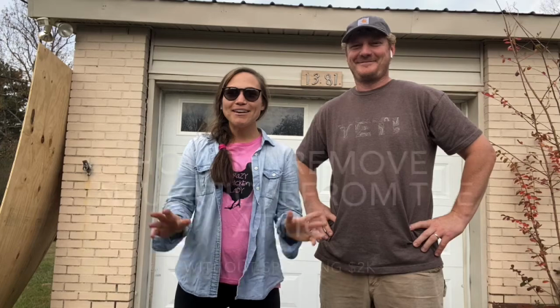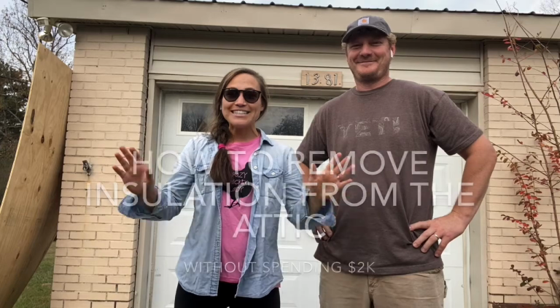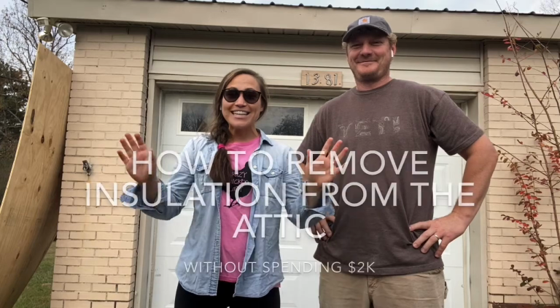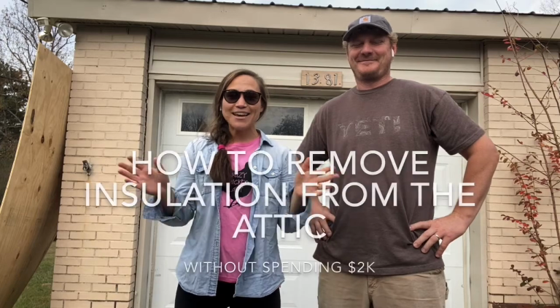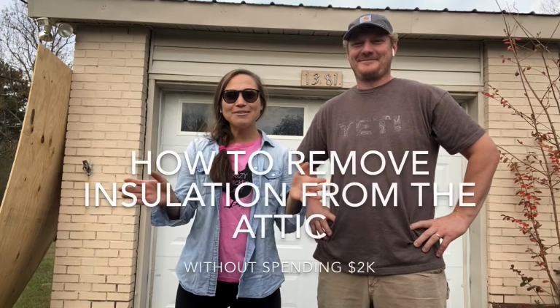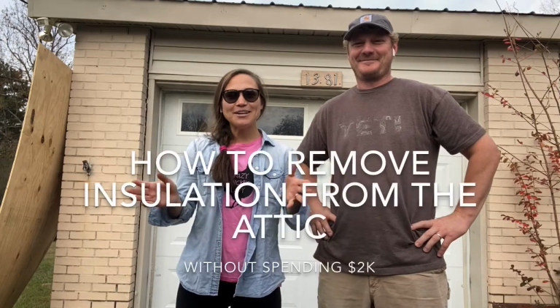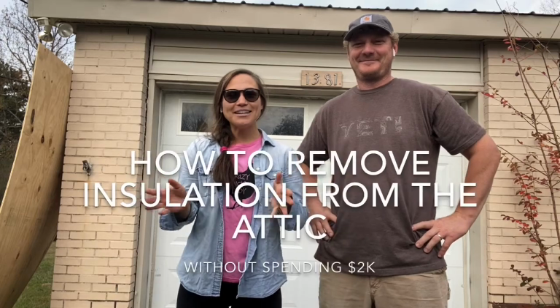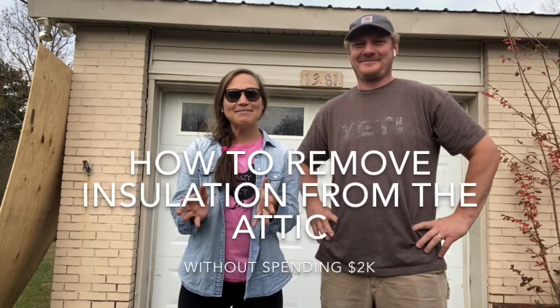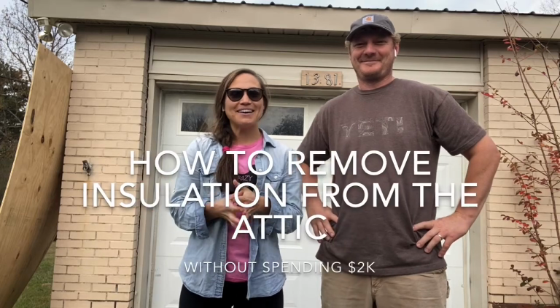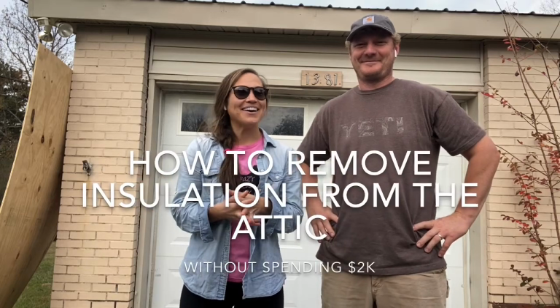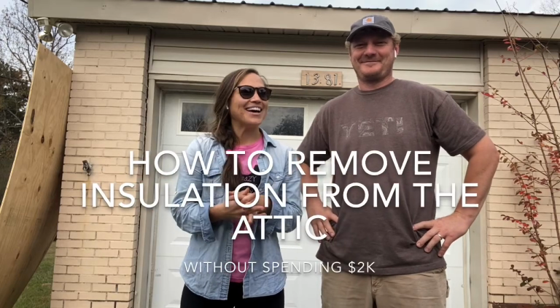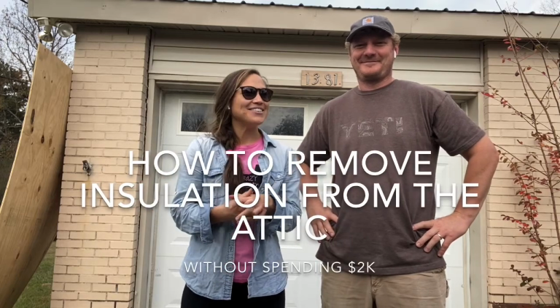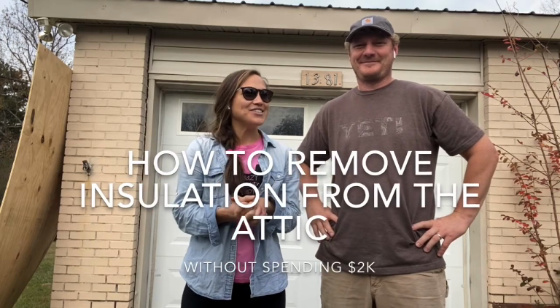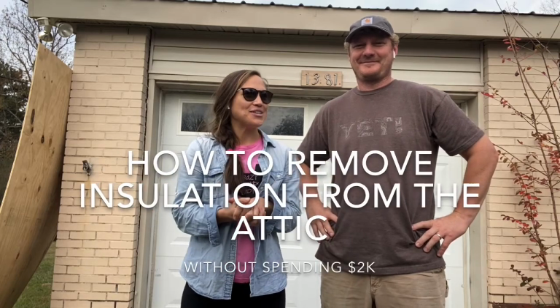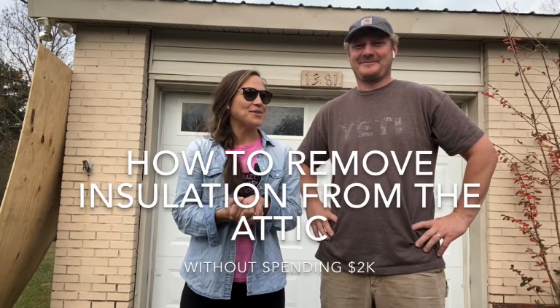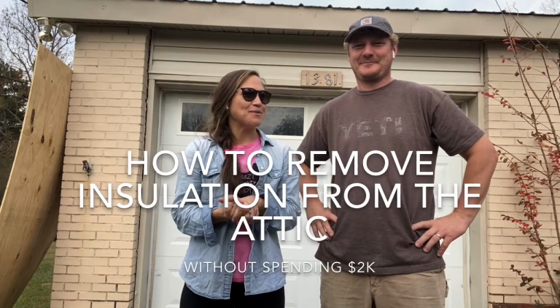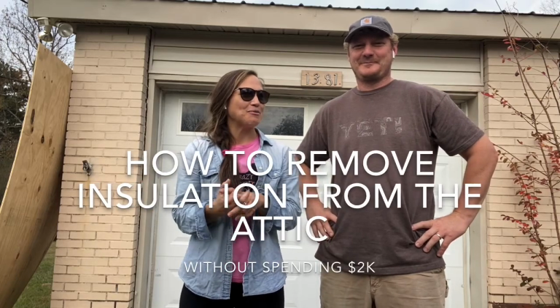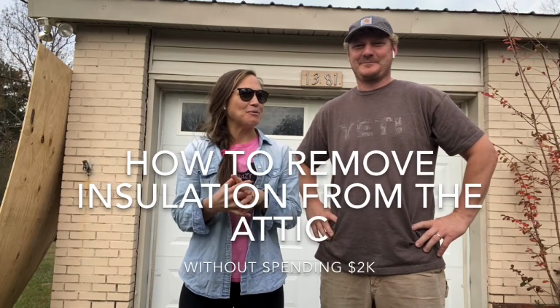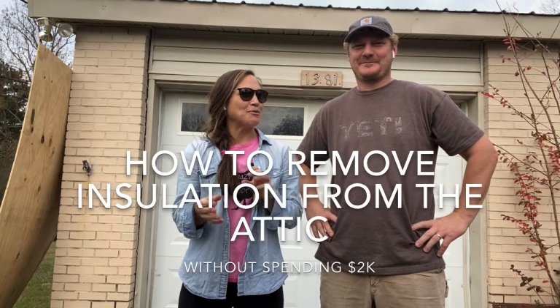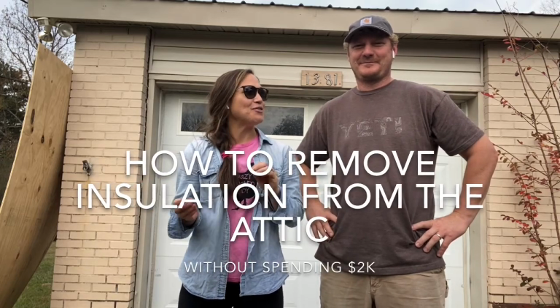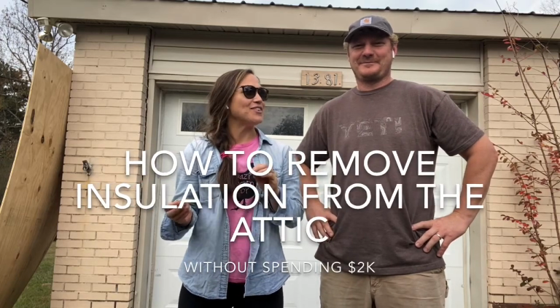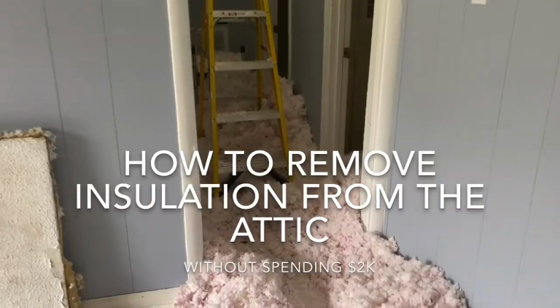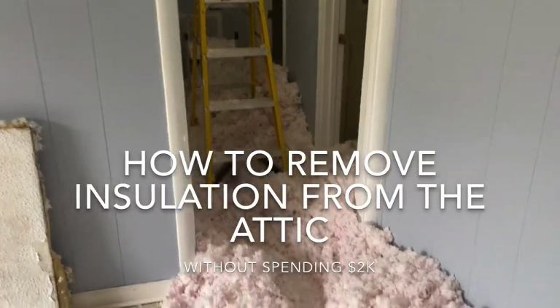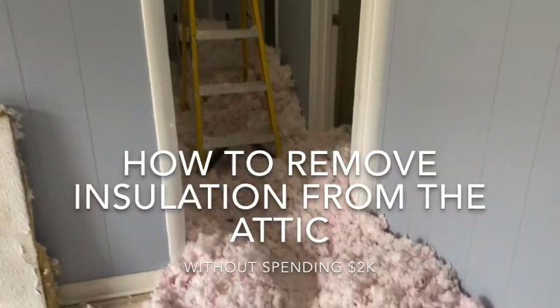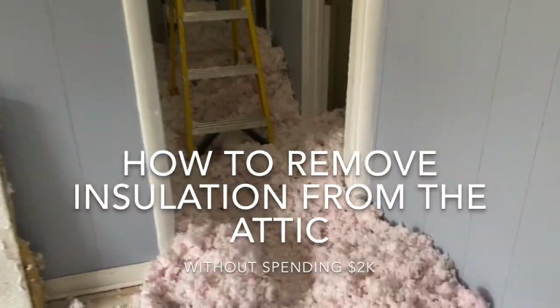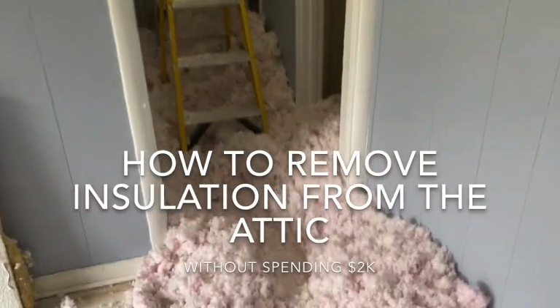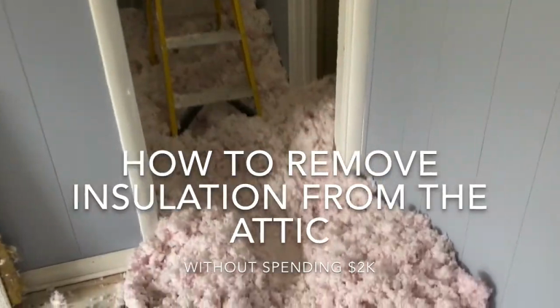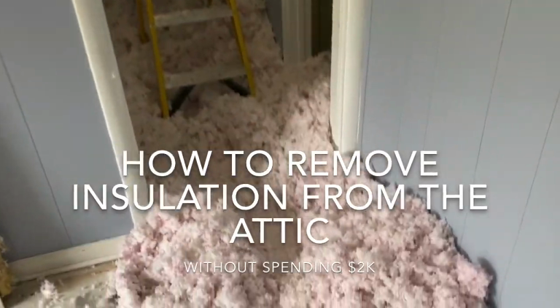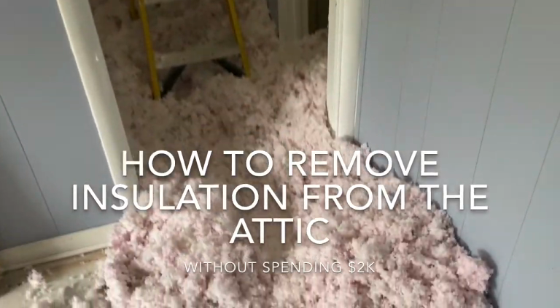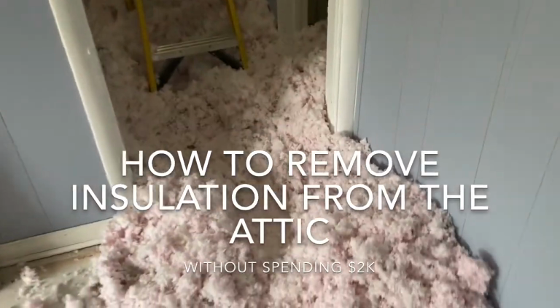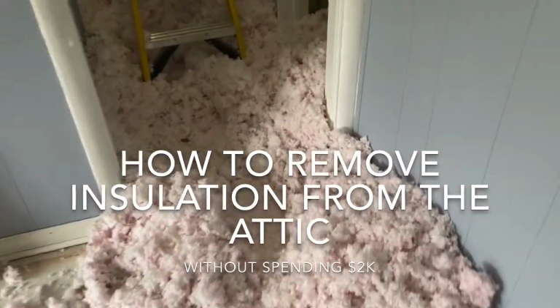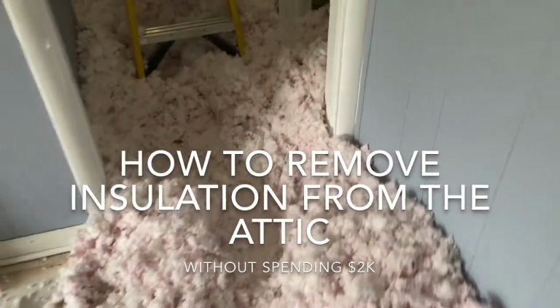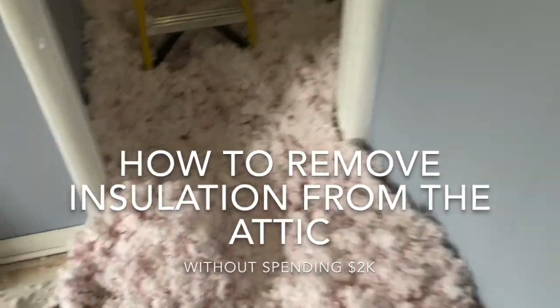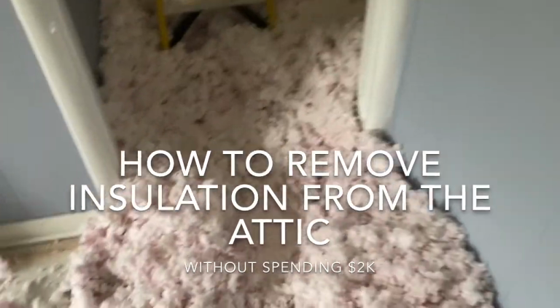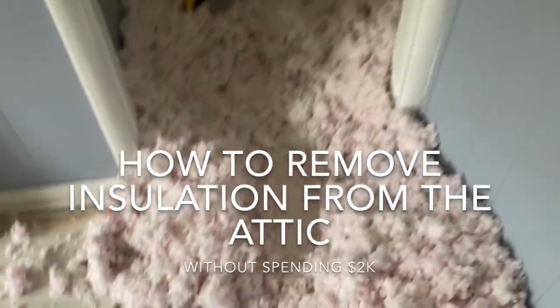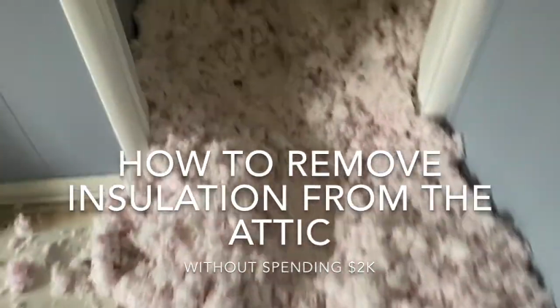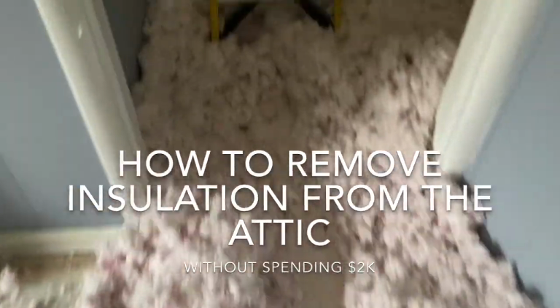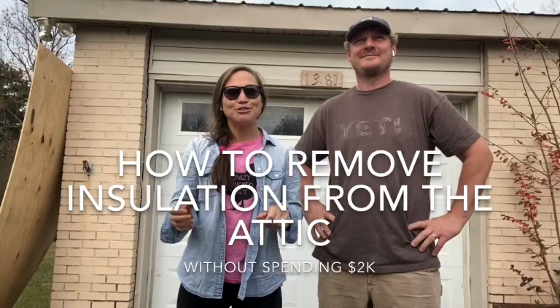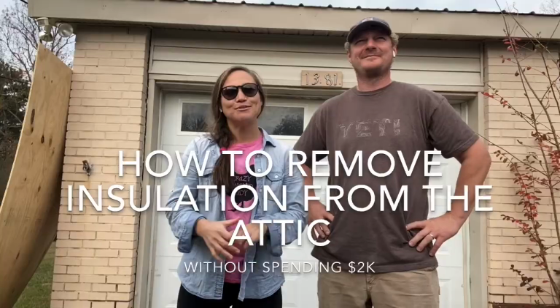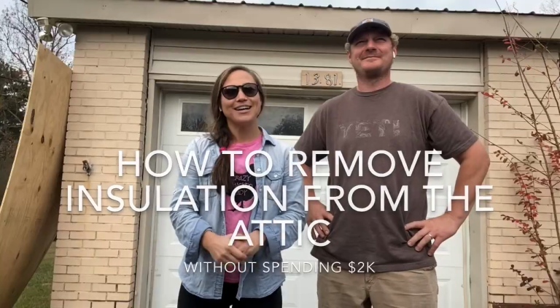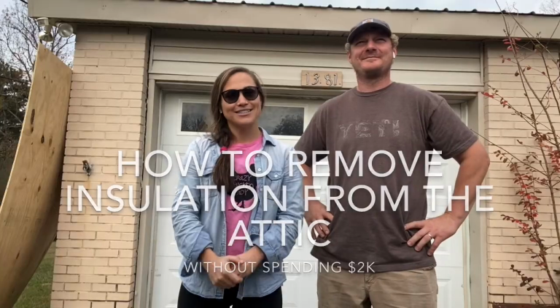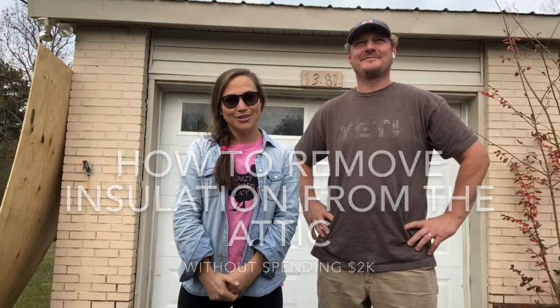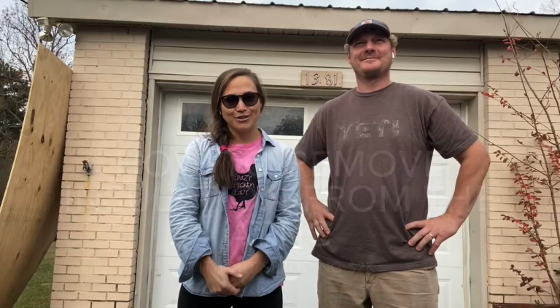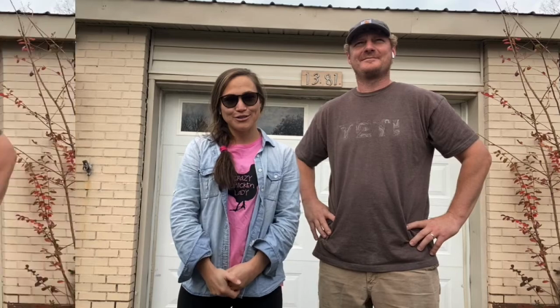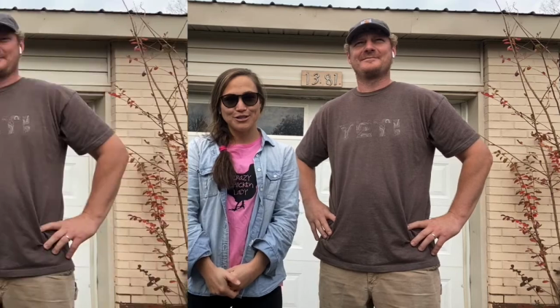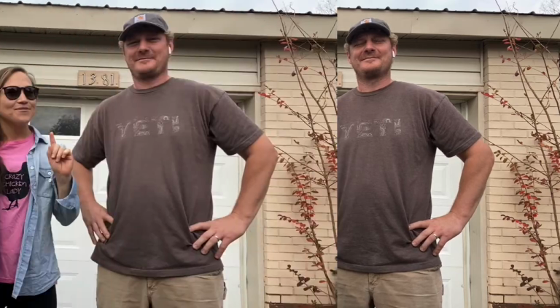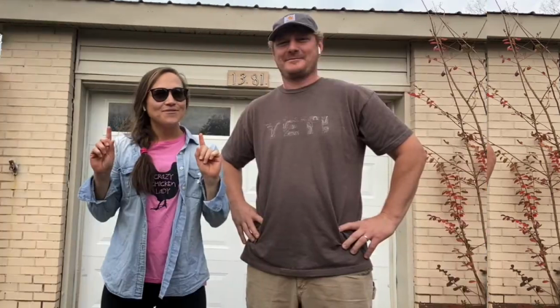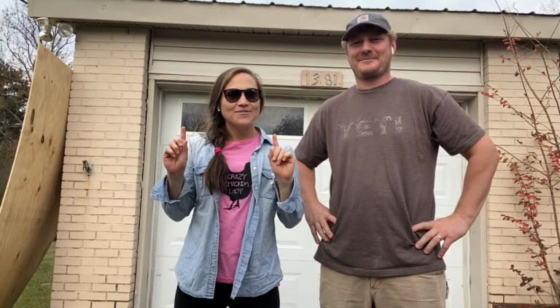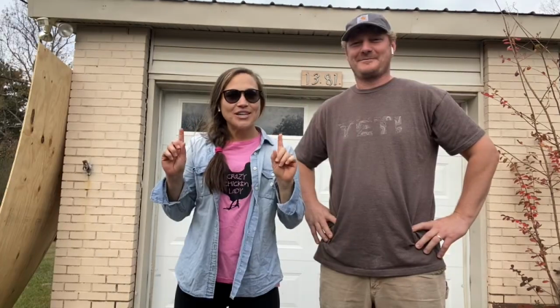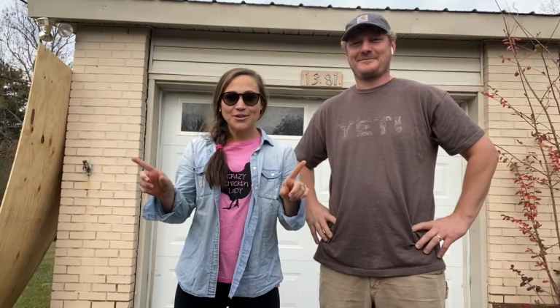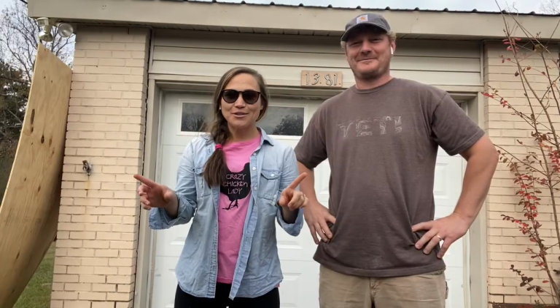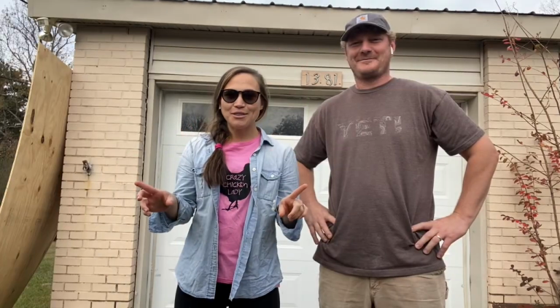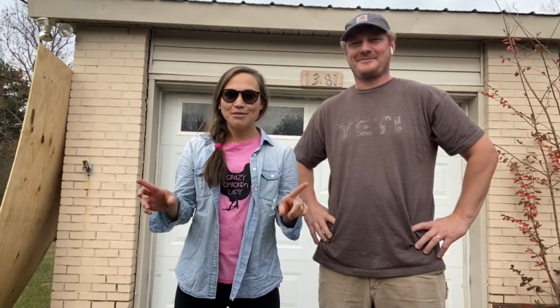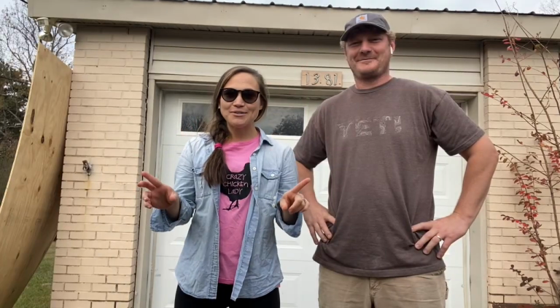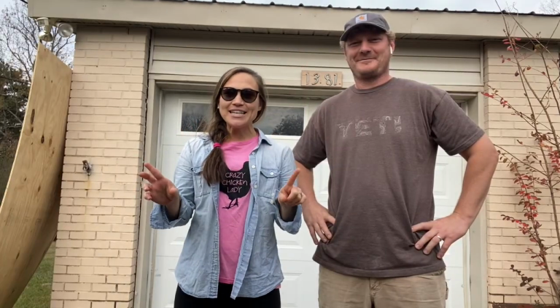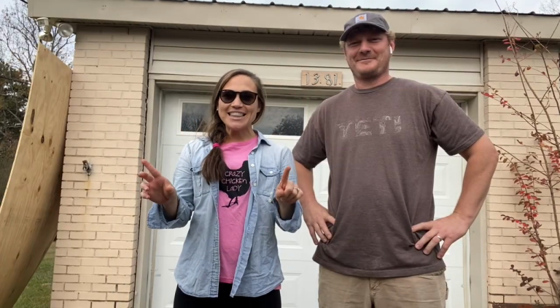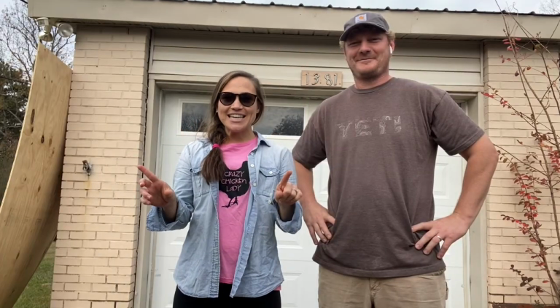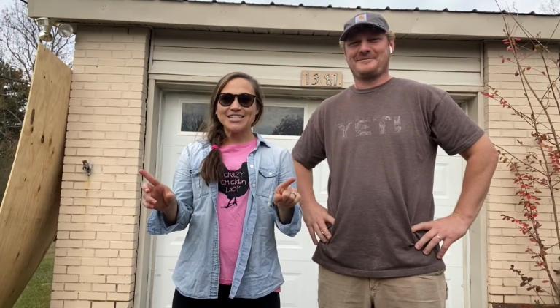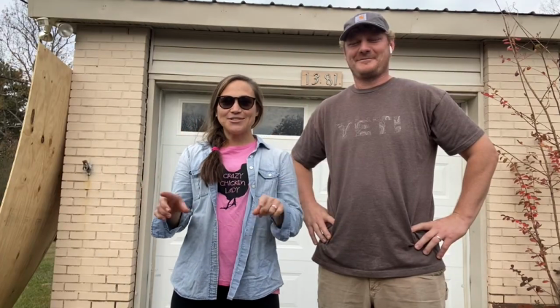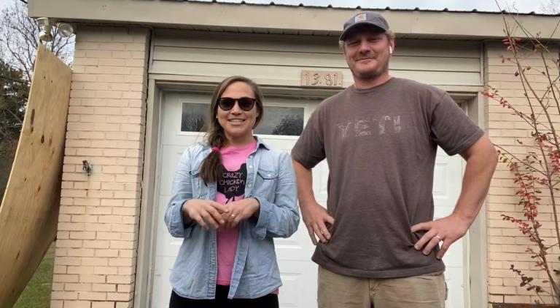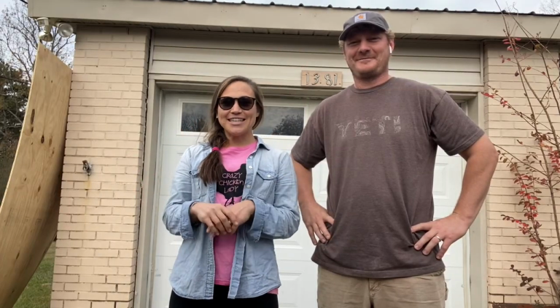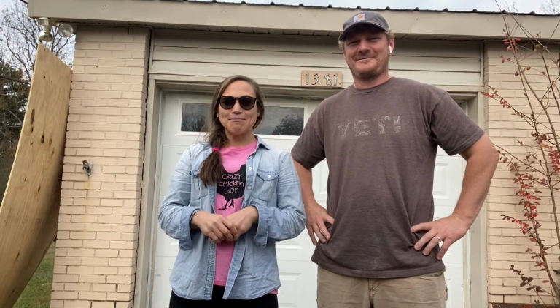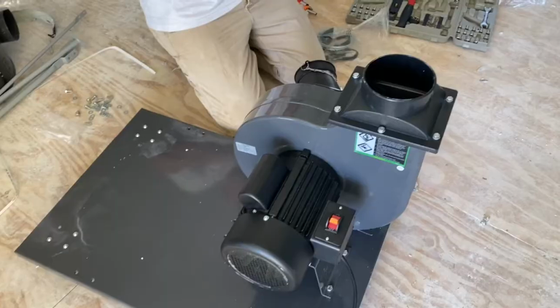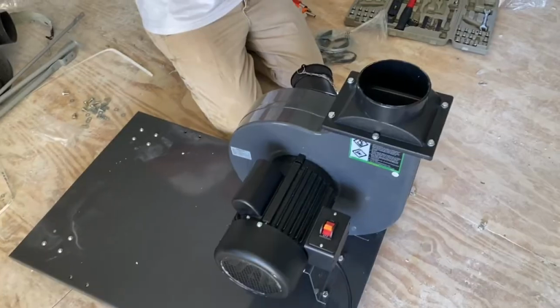Today we're talking about how to remove insulation from your attic without paying someone two thousand dollars to do it. Here are the three things you need to keep in mind.